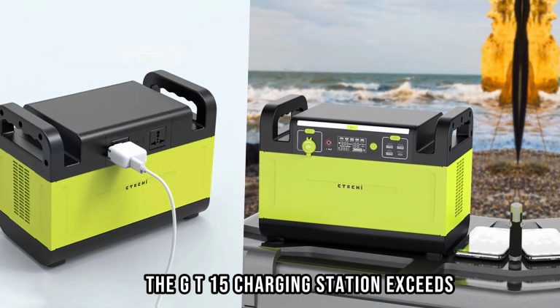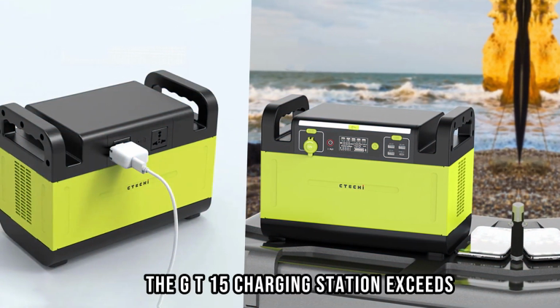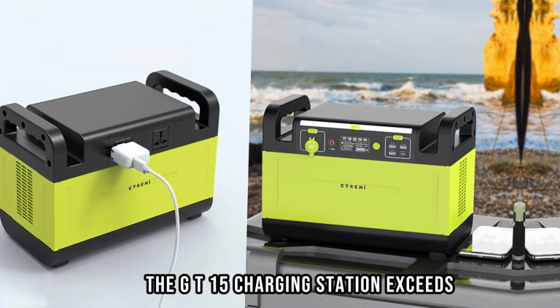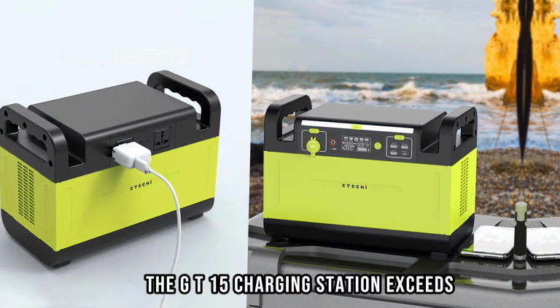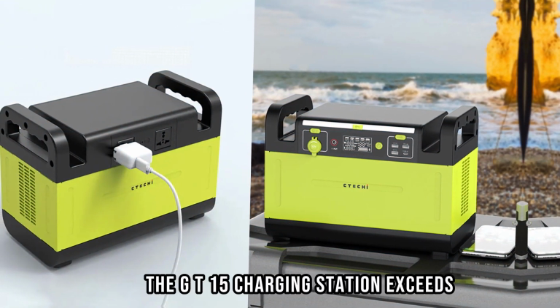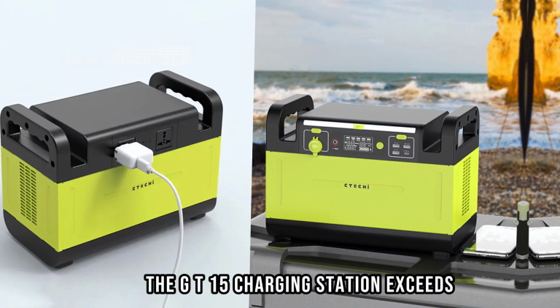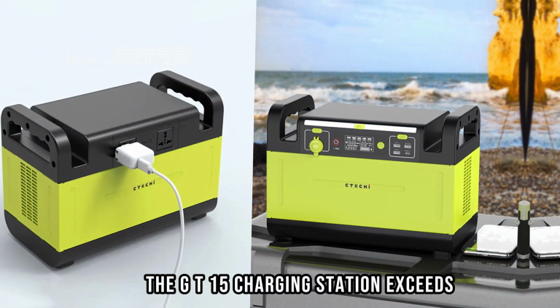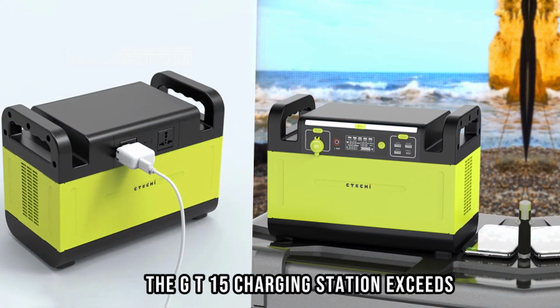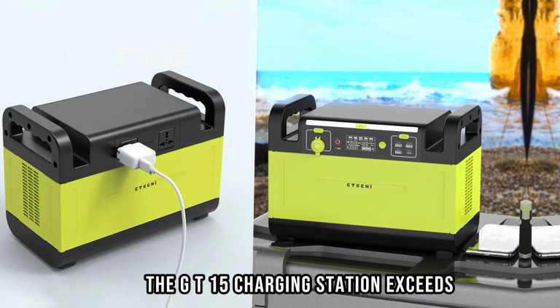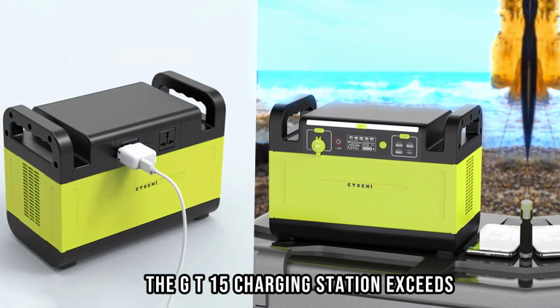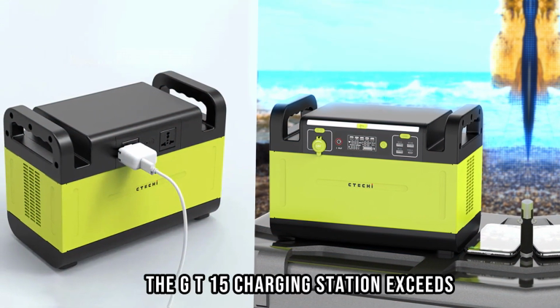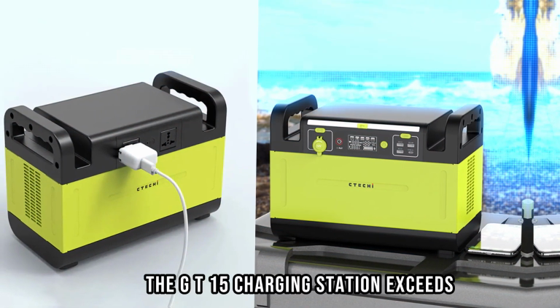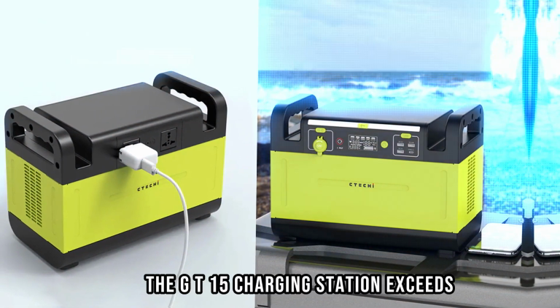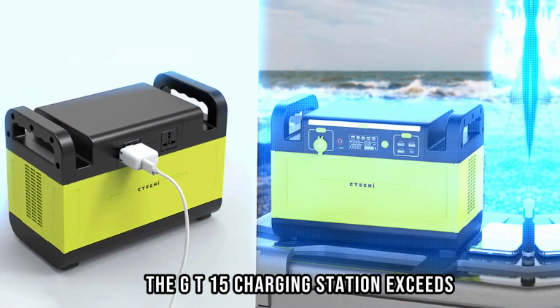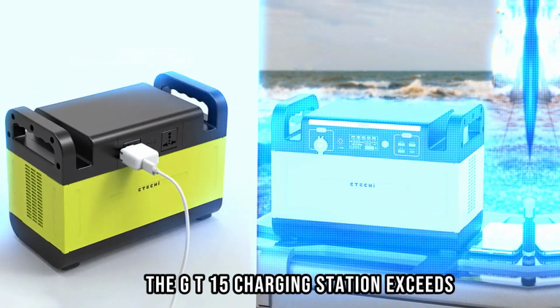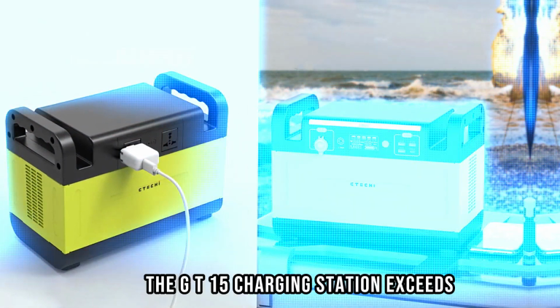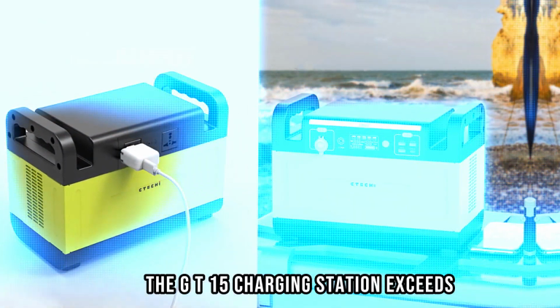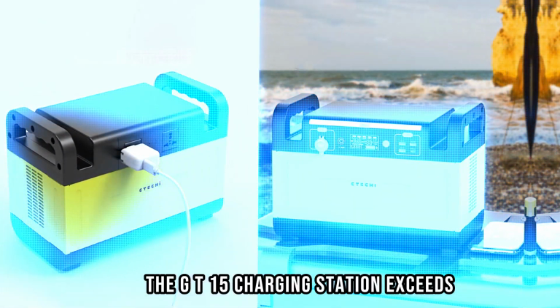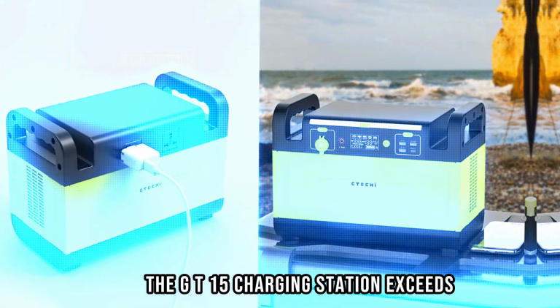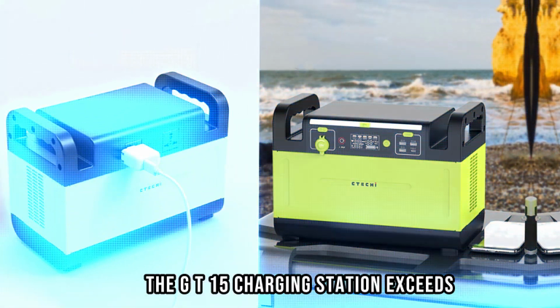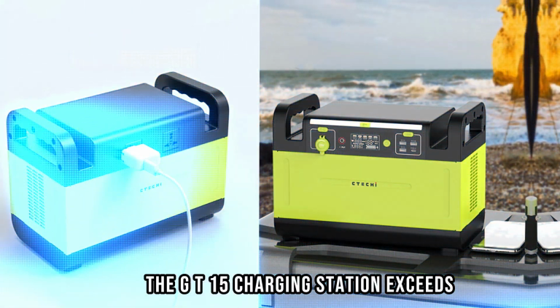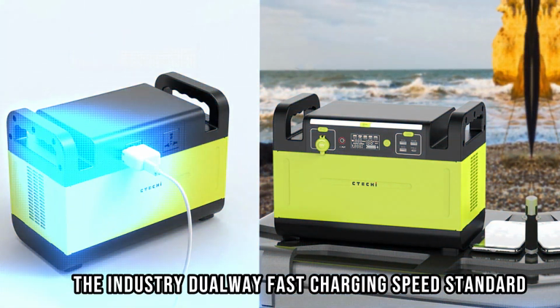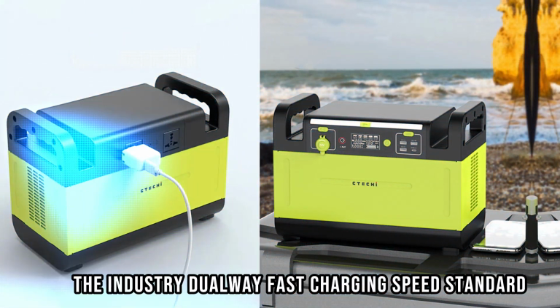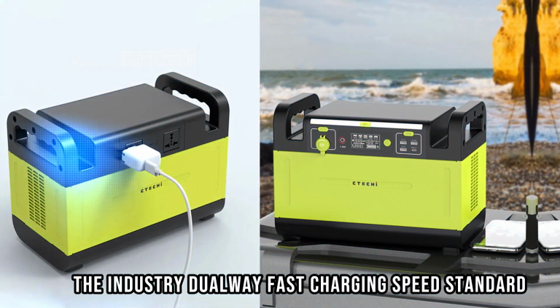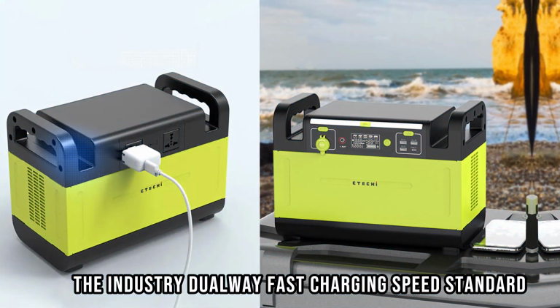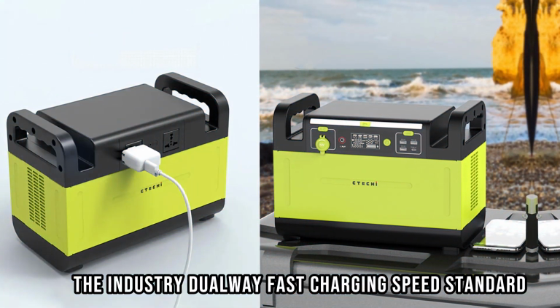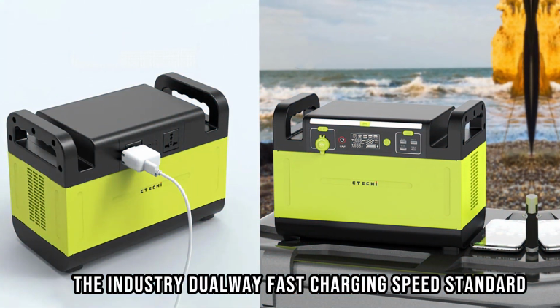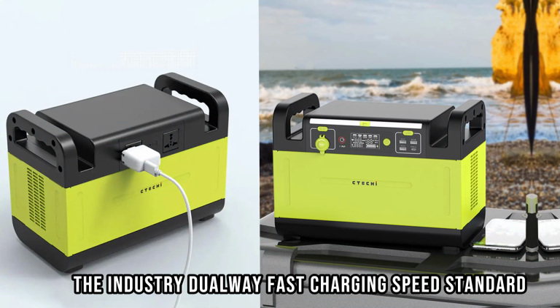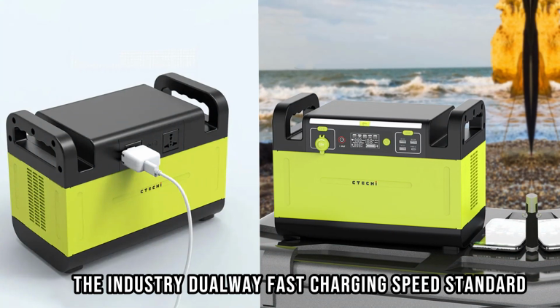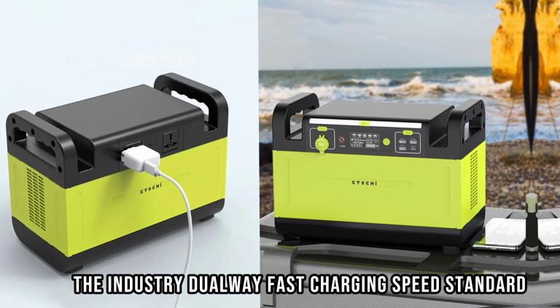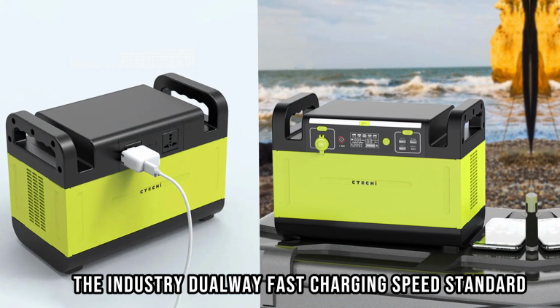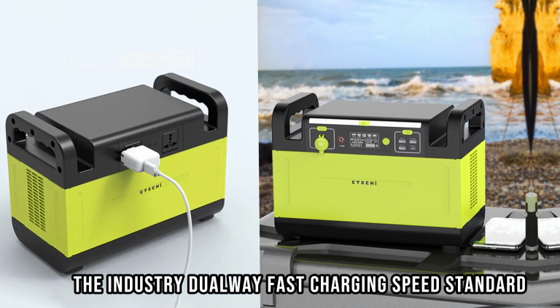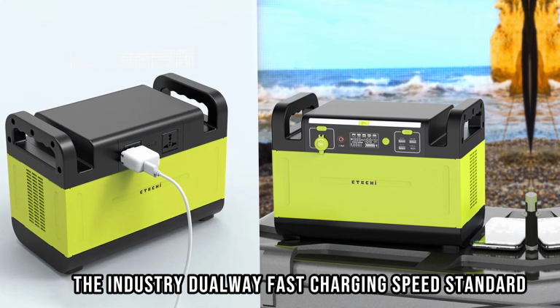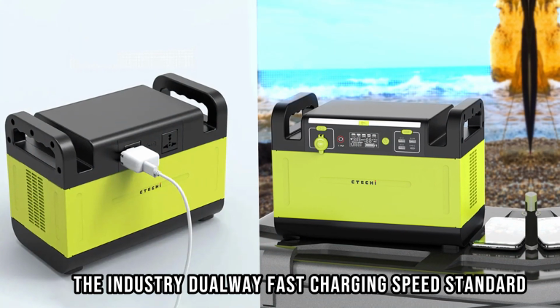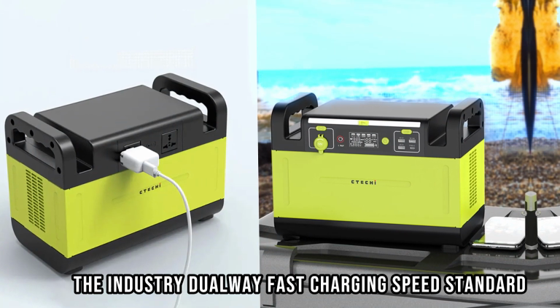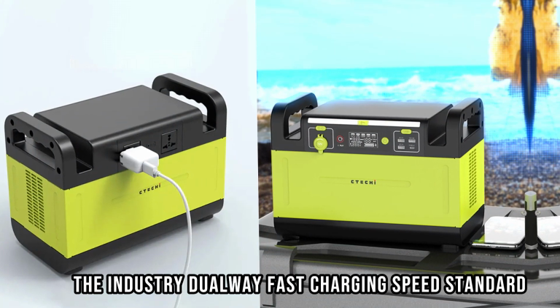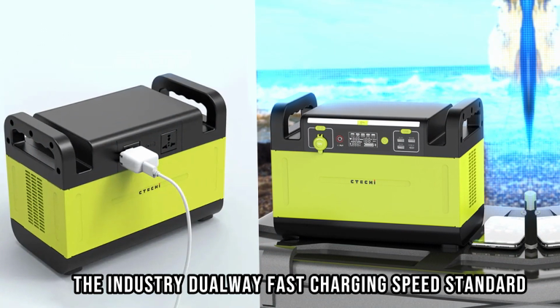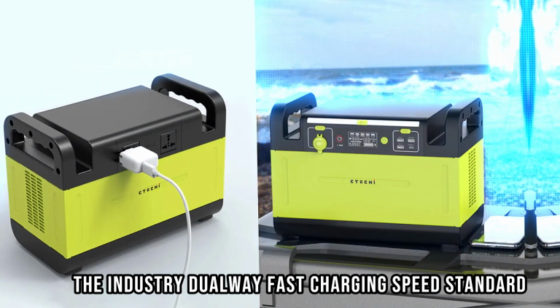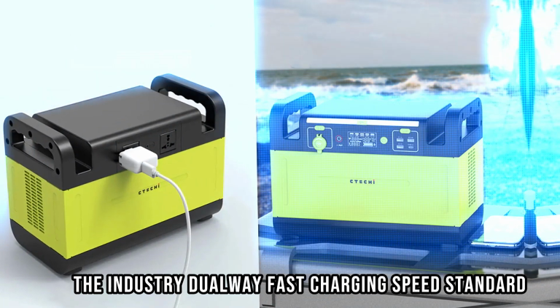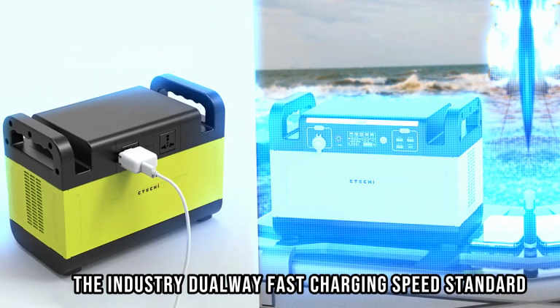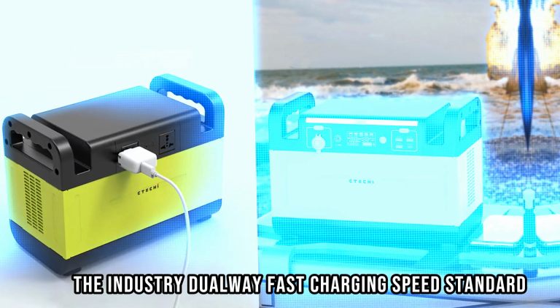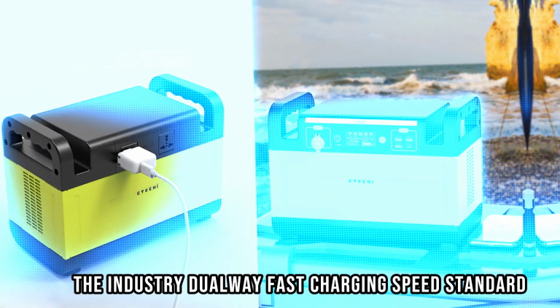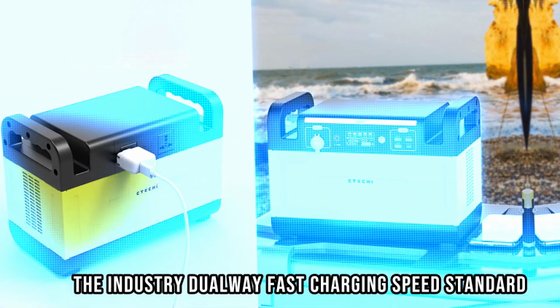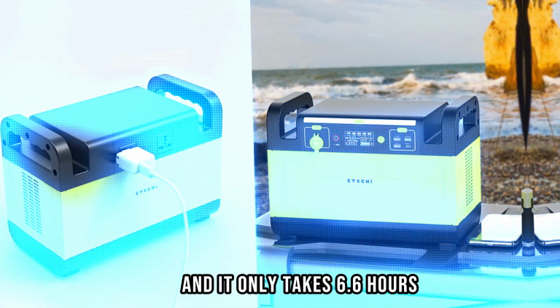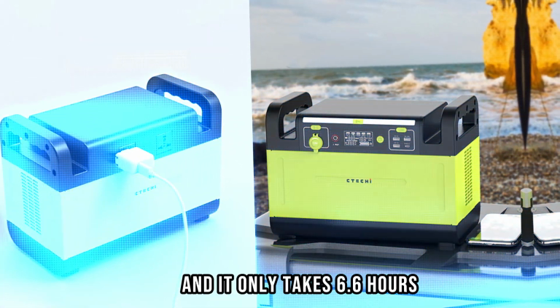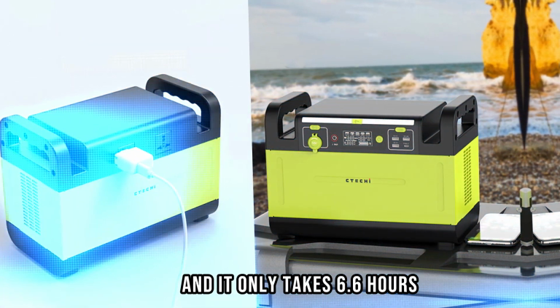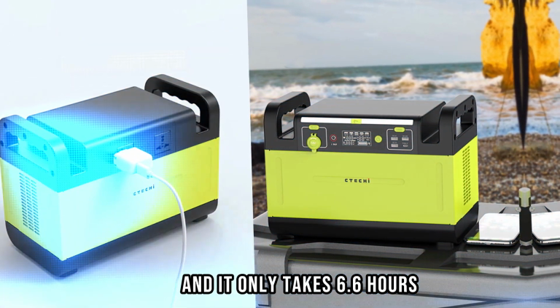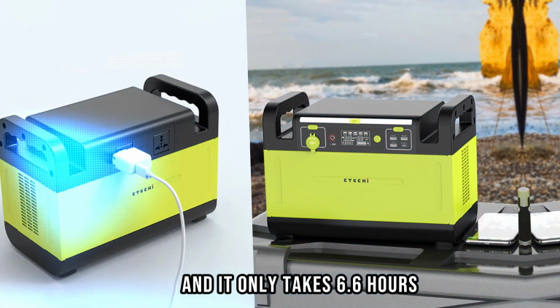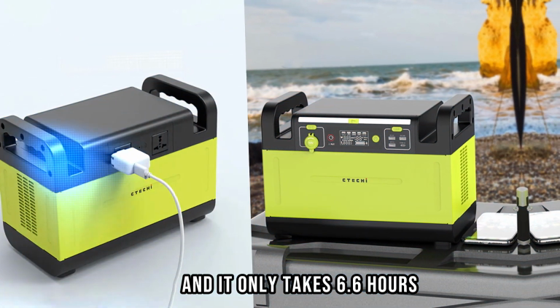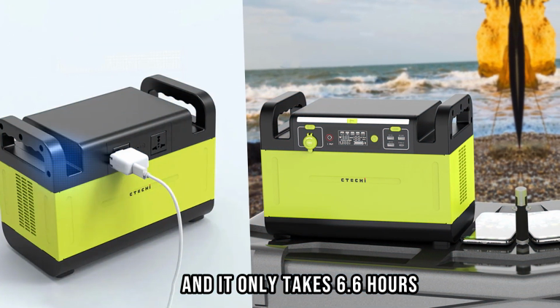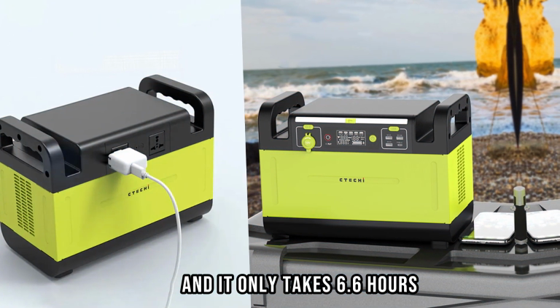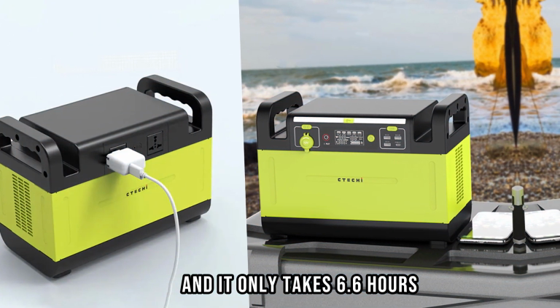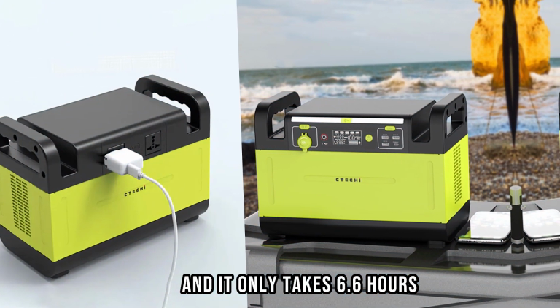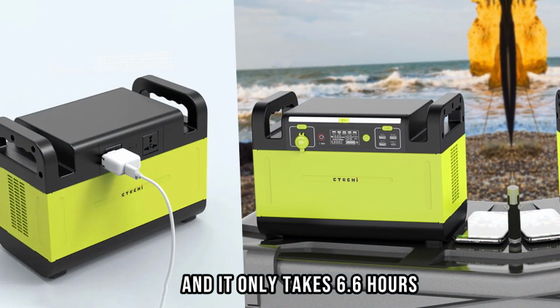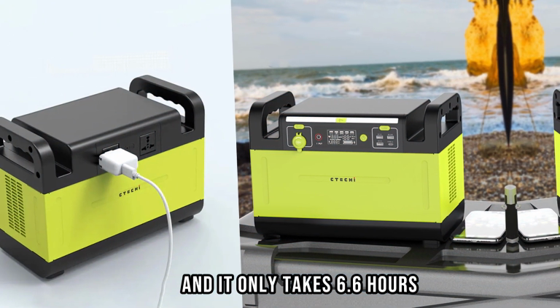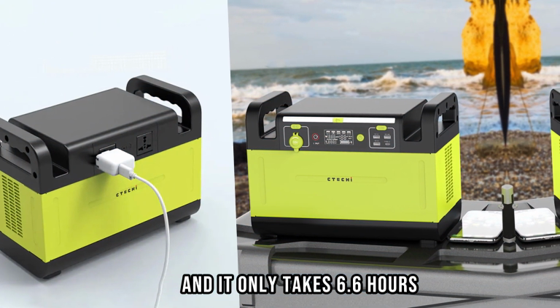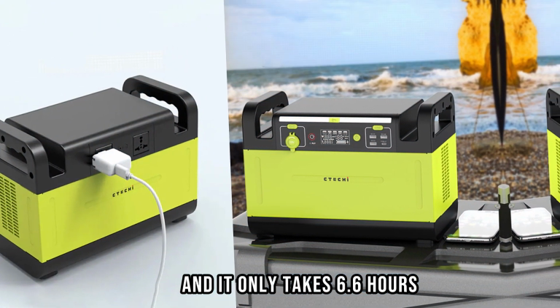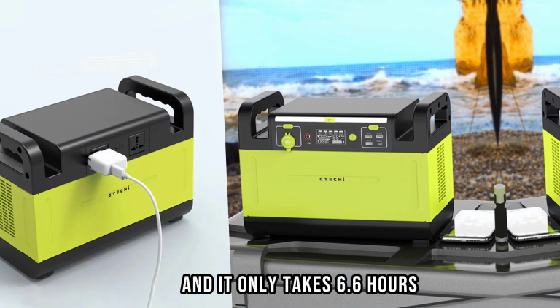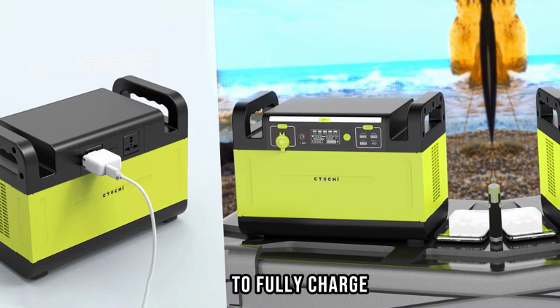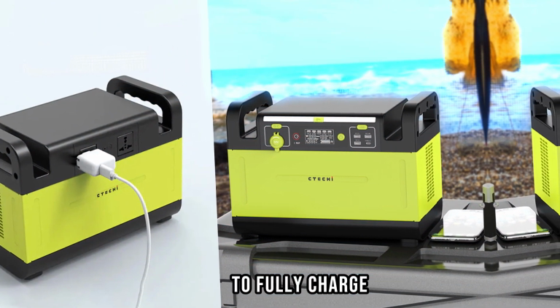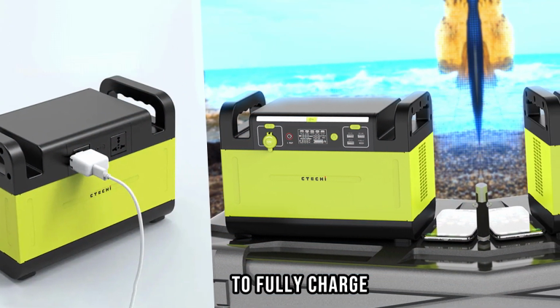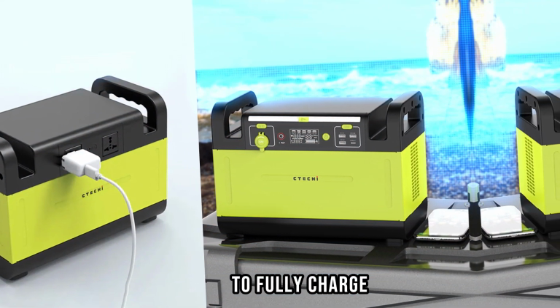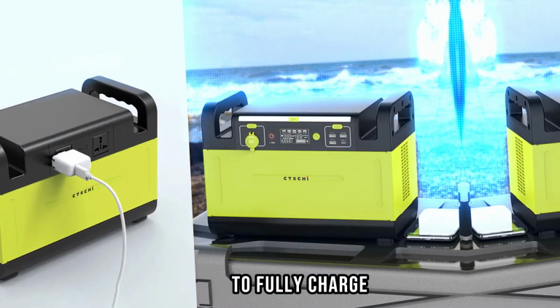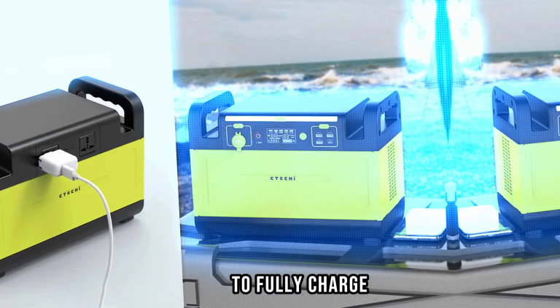The GT1500 charging station exceeds the industry dual-way fast-charging speed standard, and it only takes 6.6 hours to fully charge.